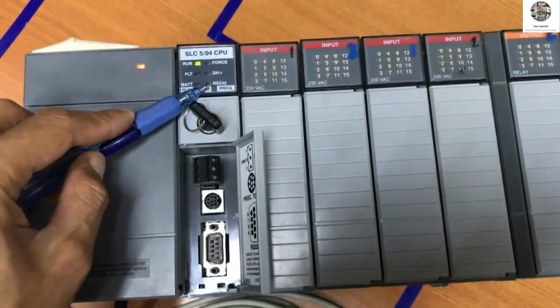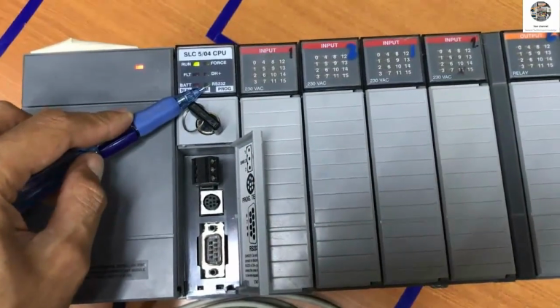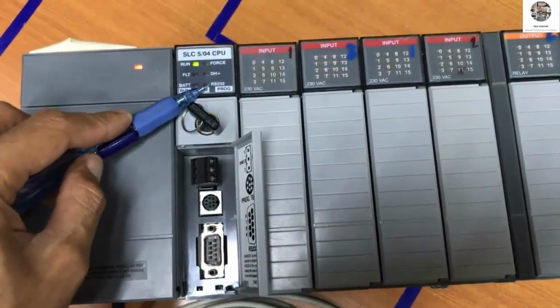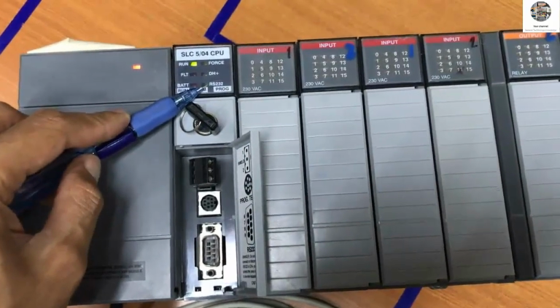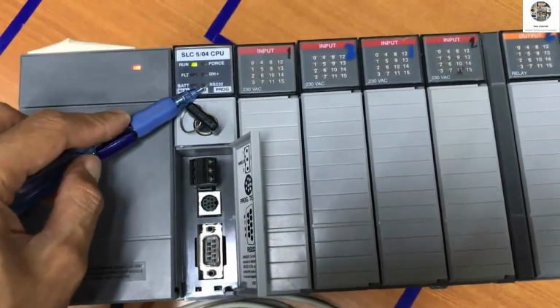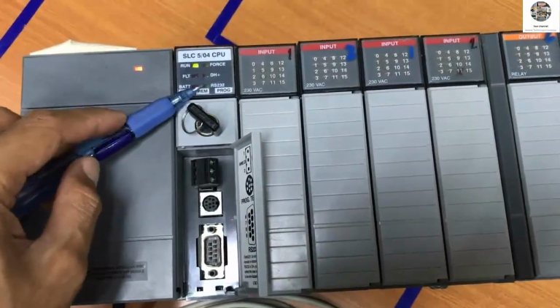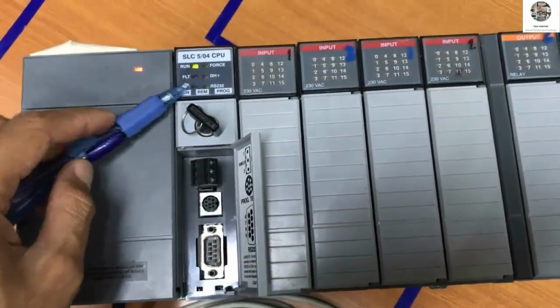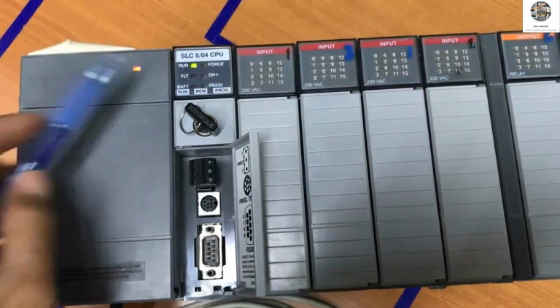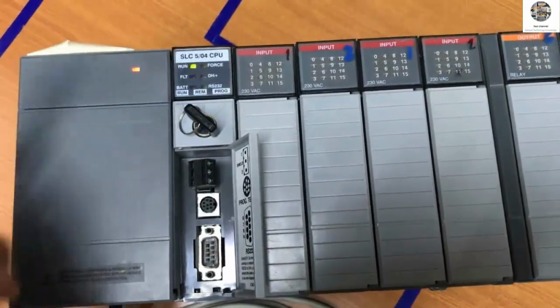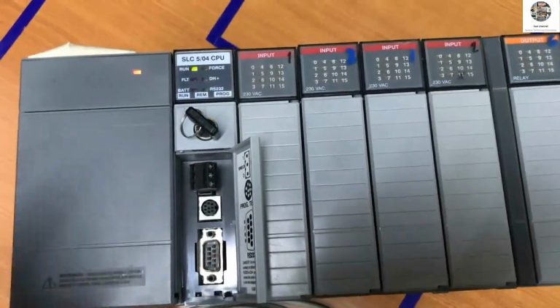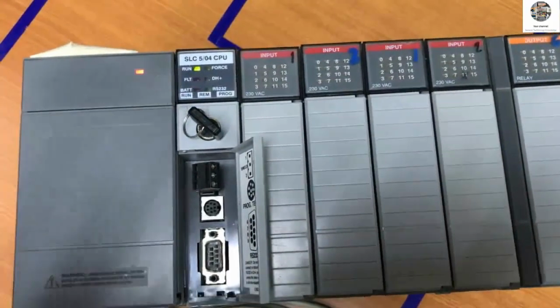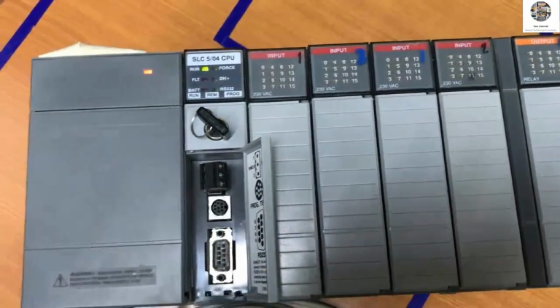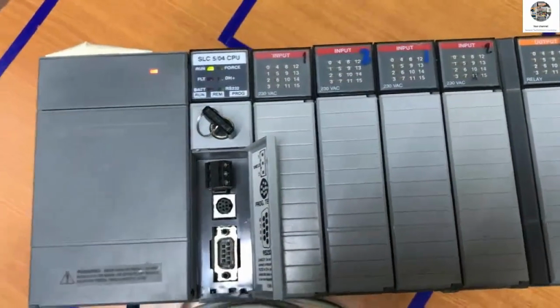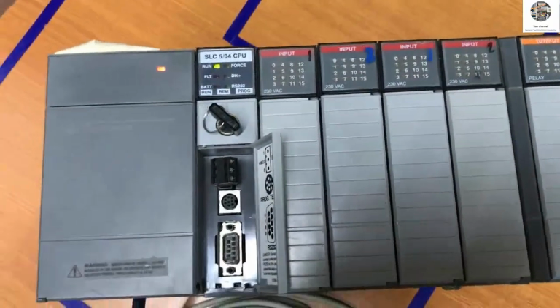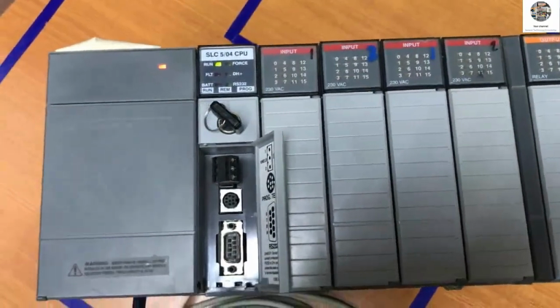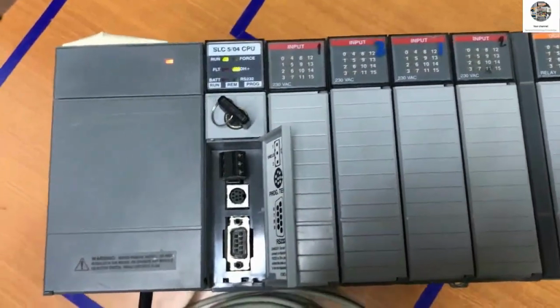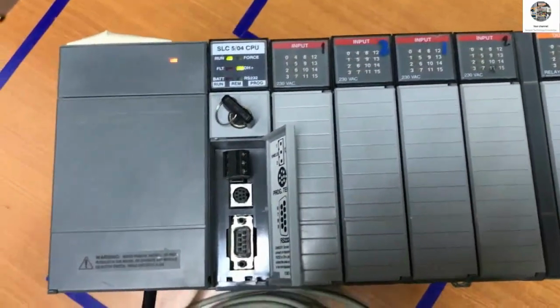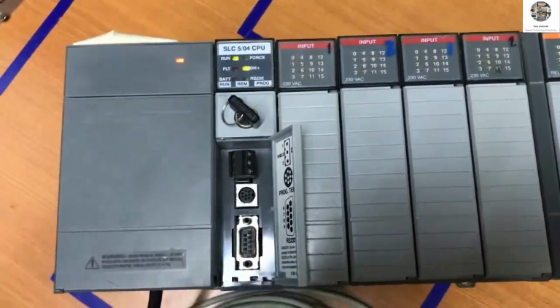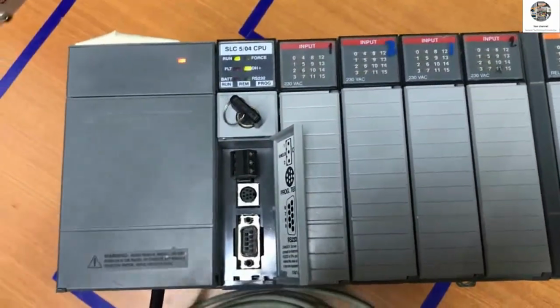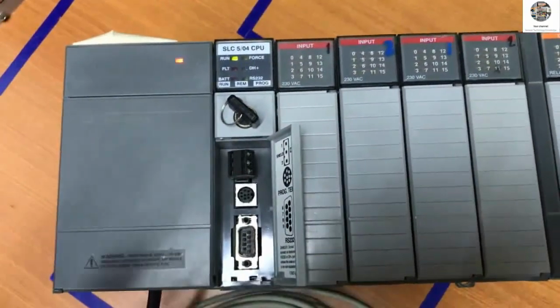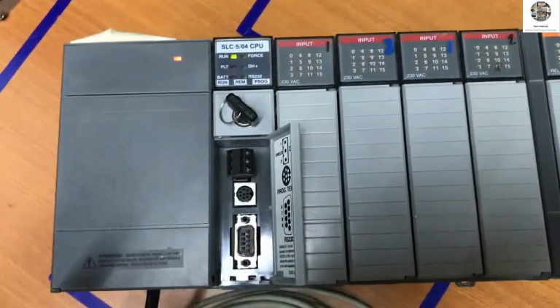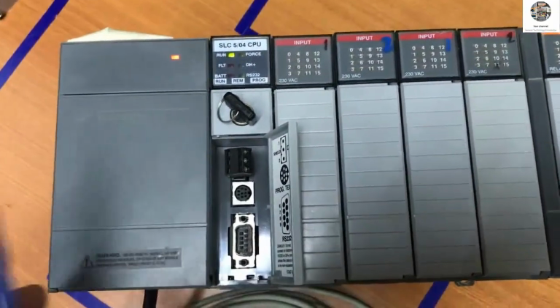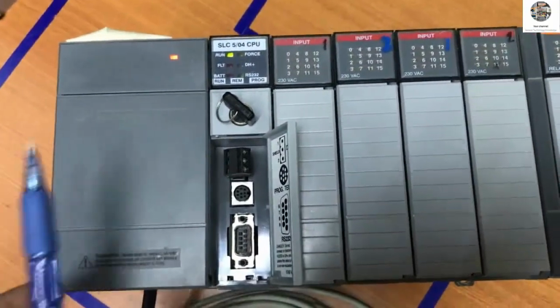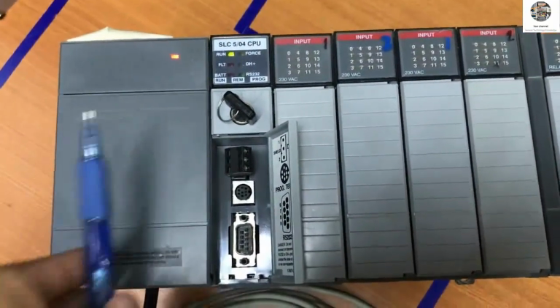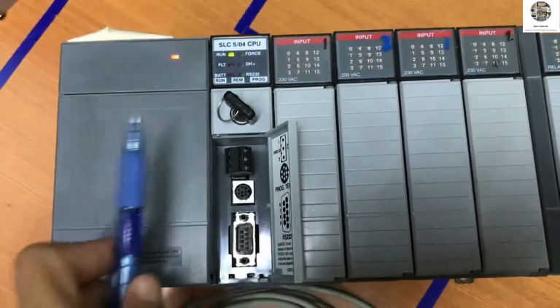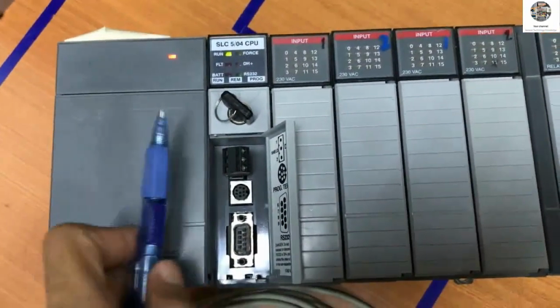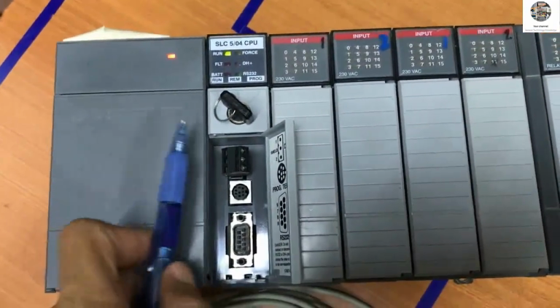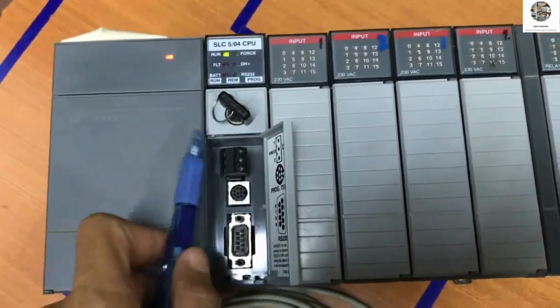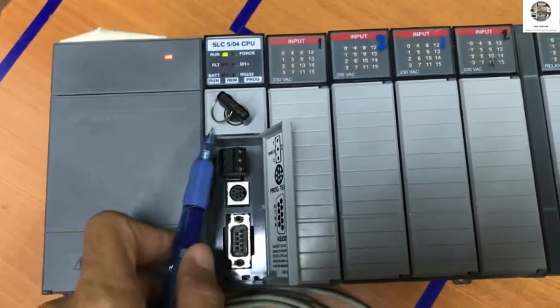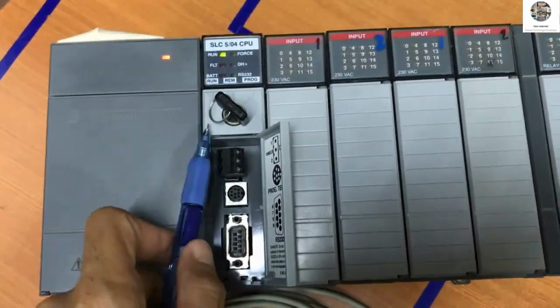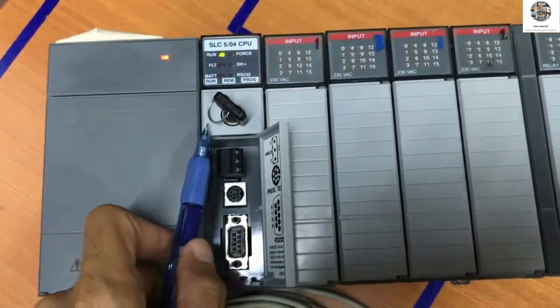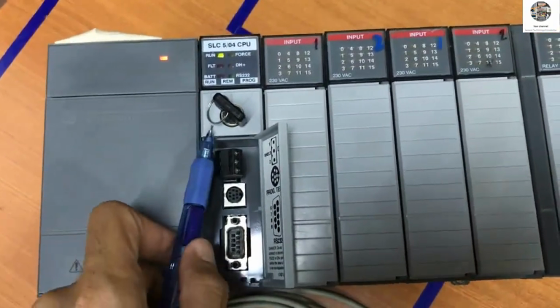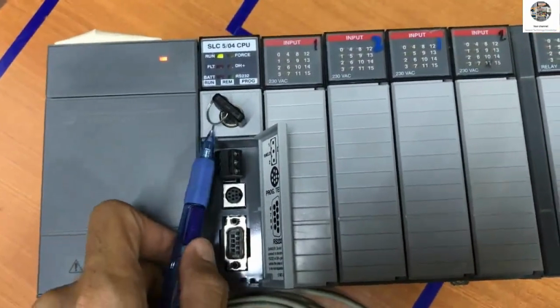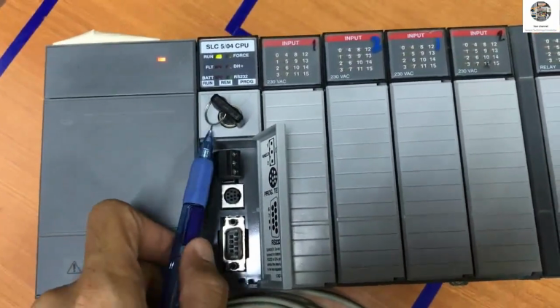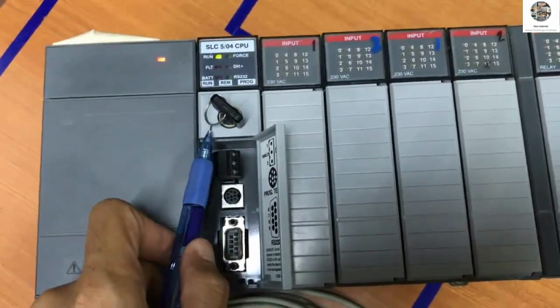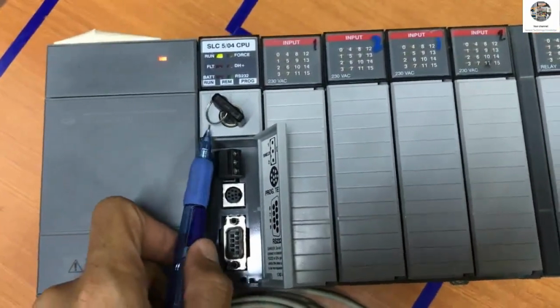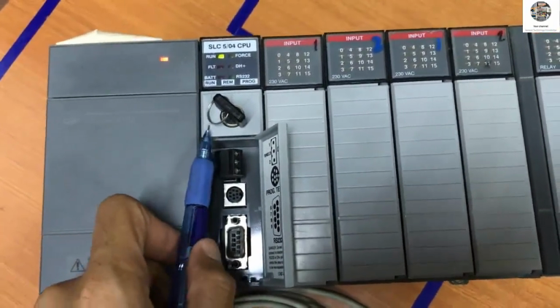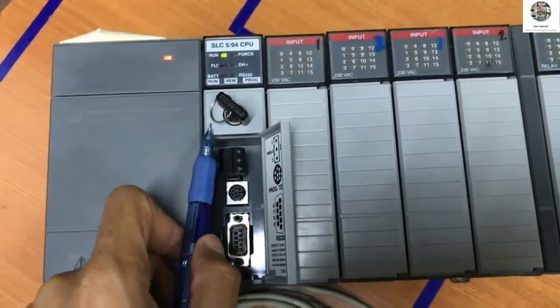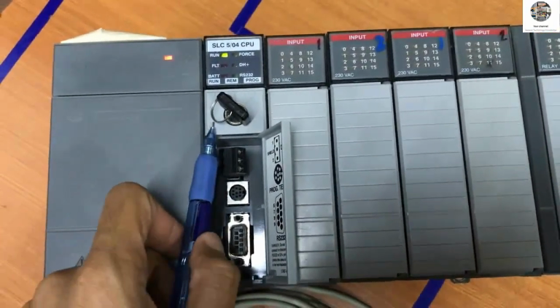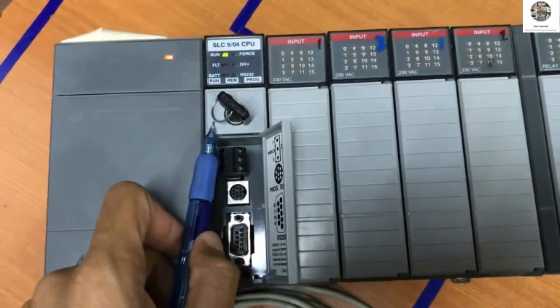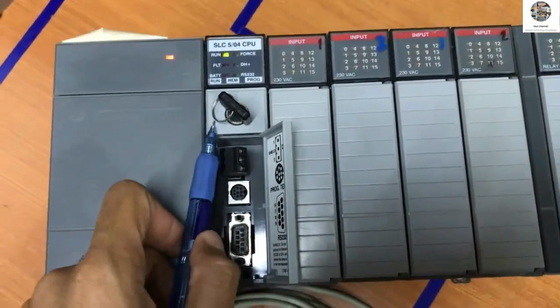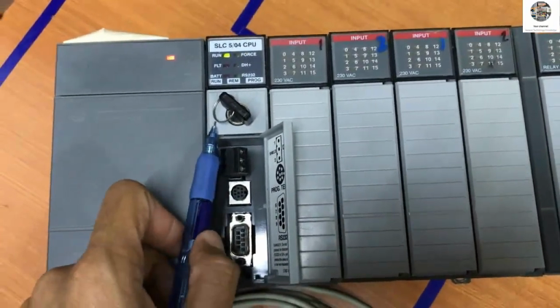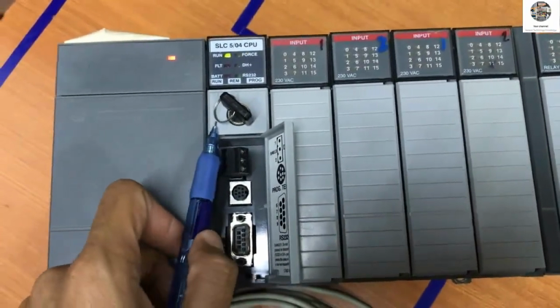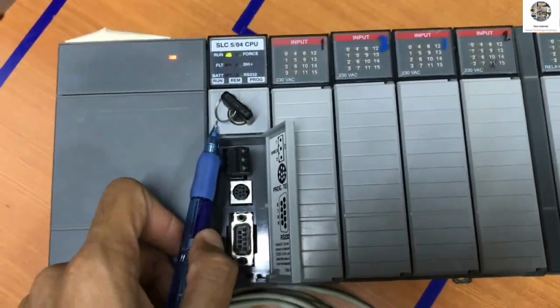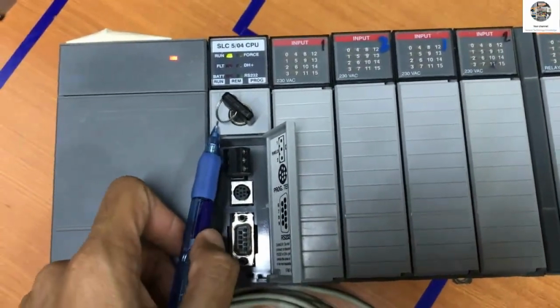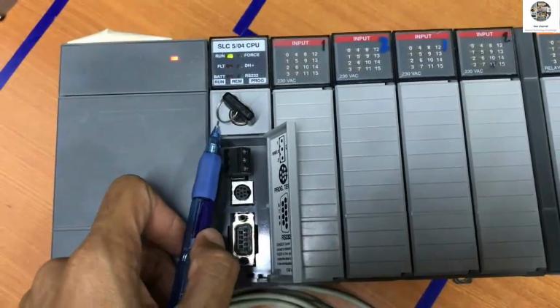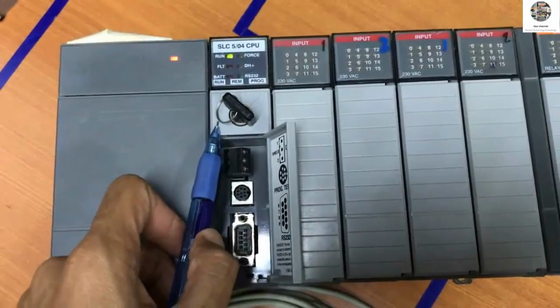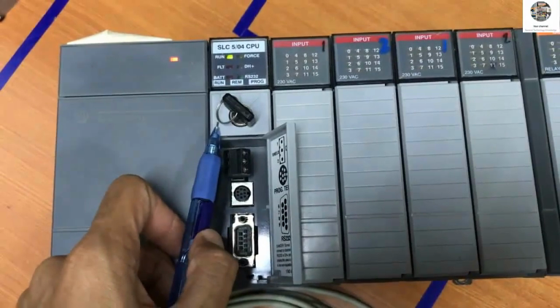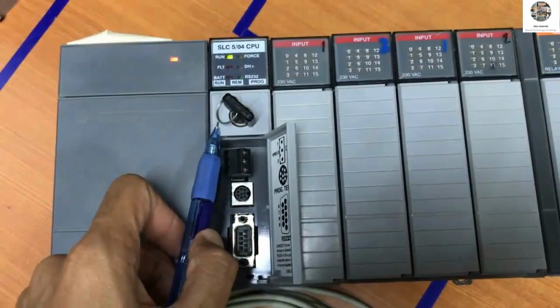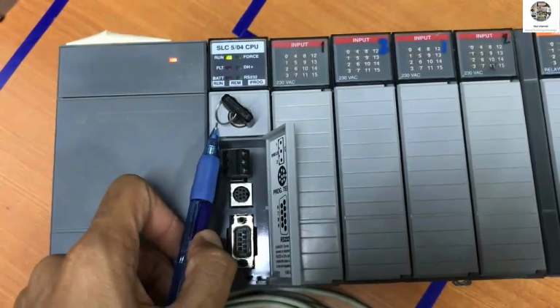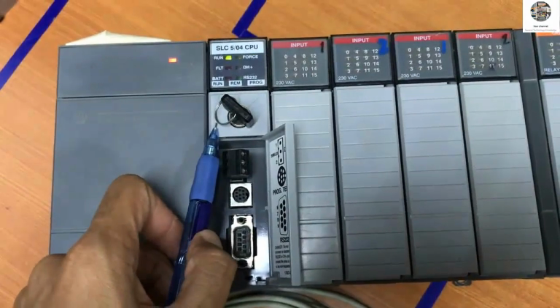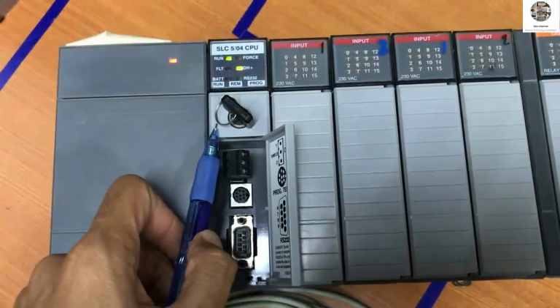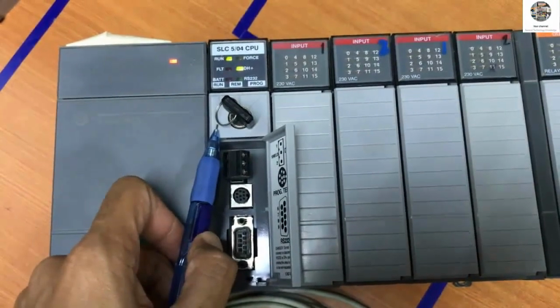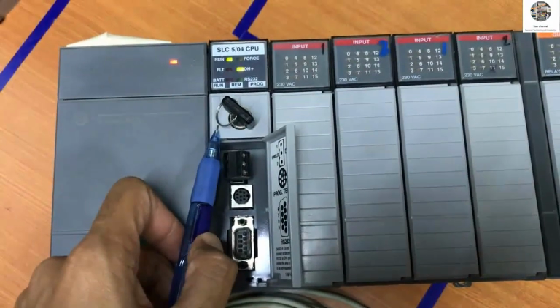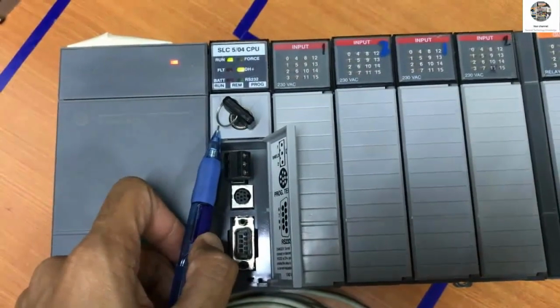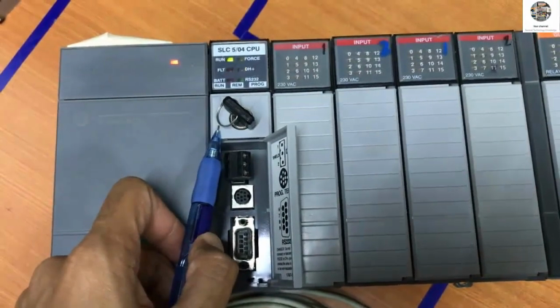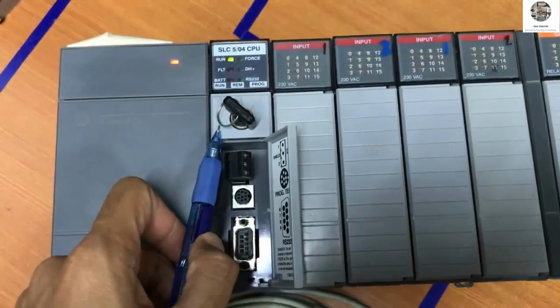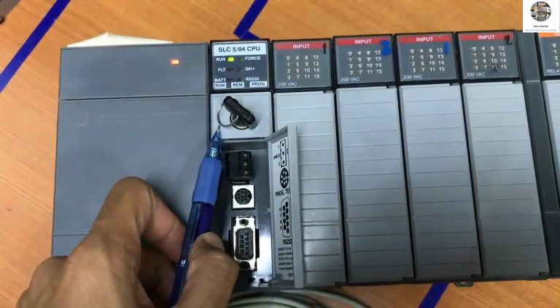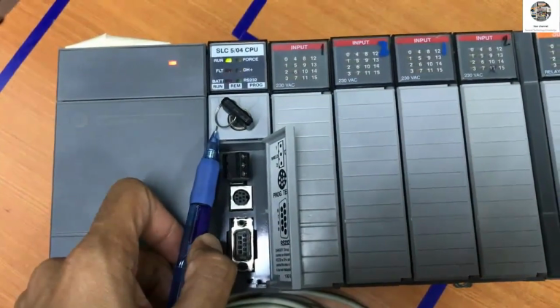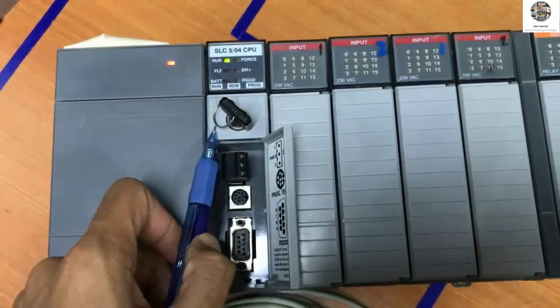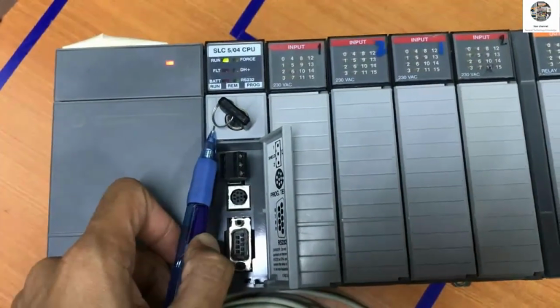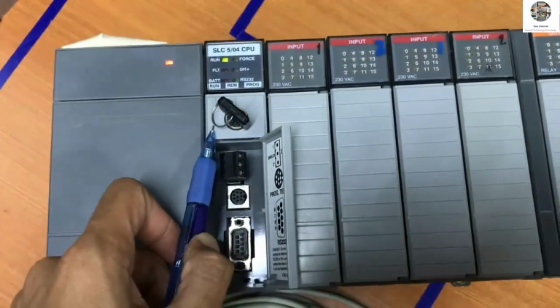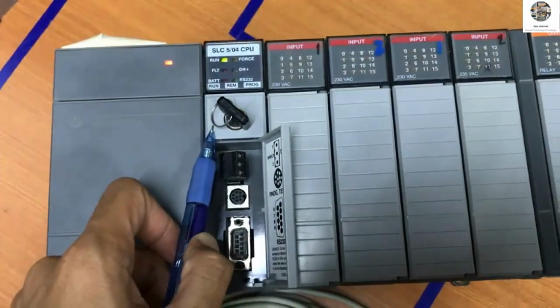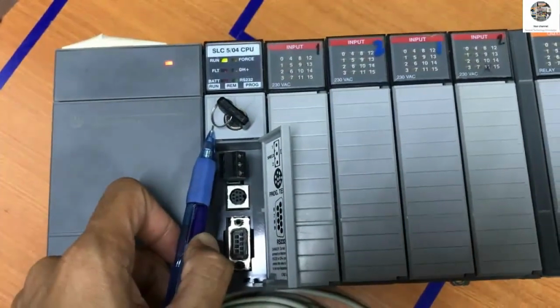This lamp goes green when there is communication between the computer and the PLC. For the CPU it has three modes.